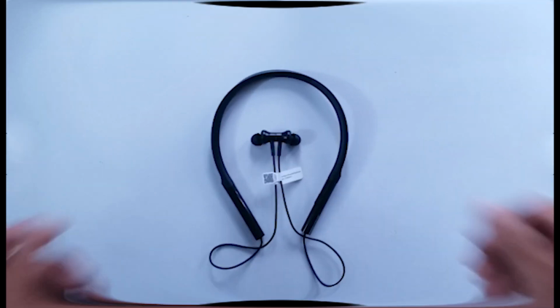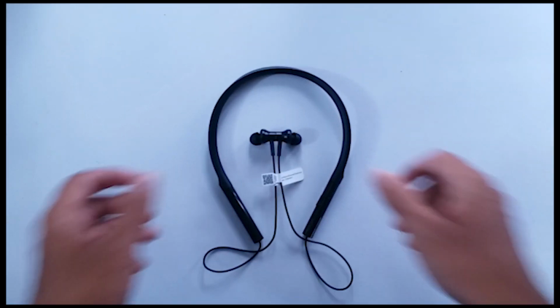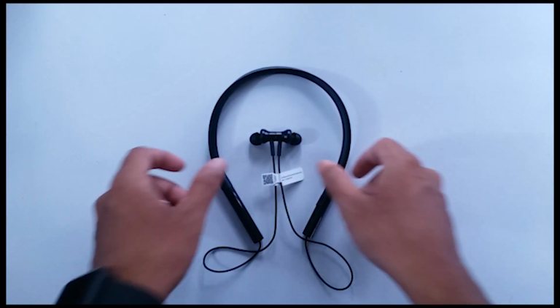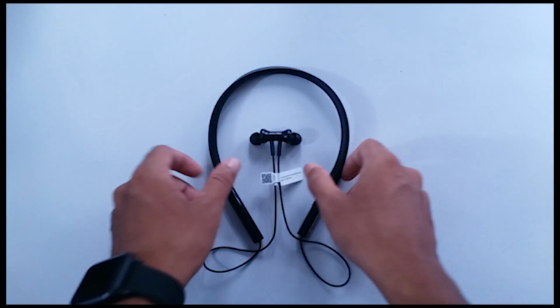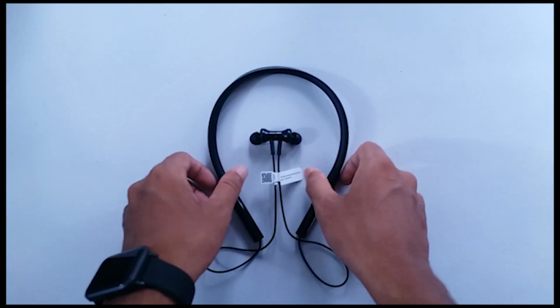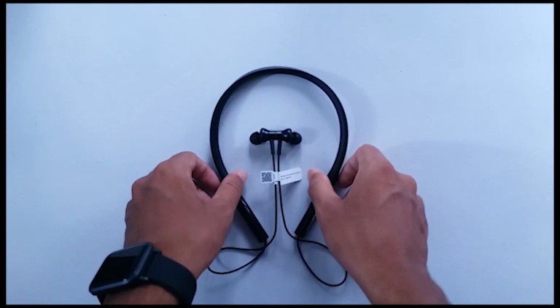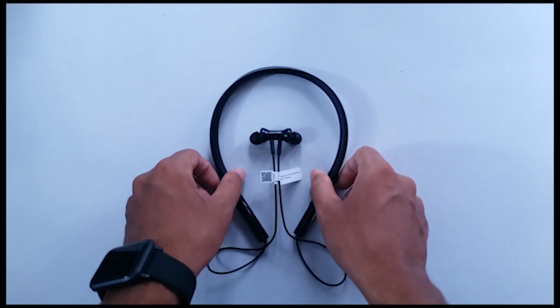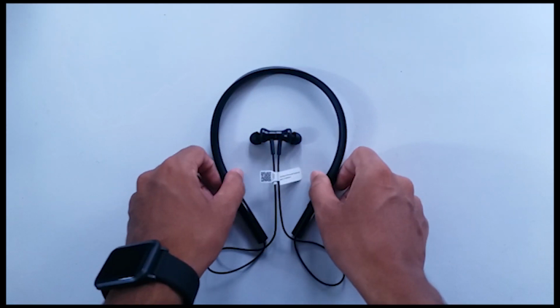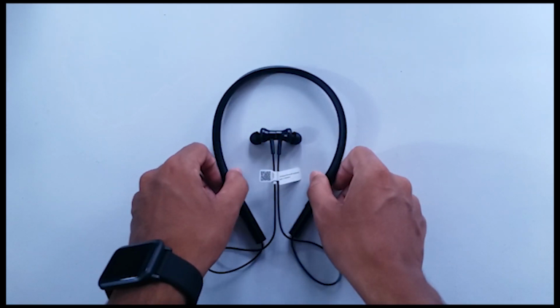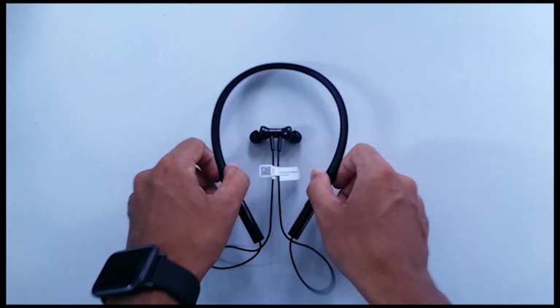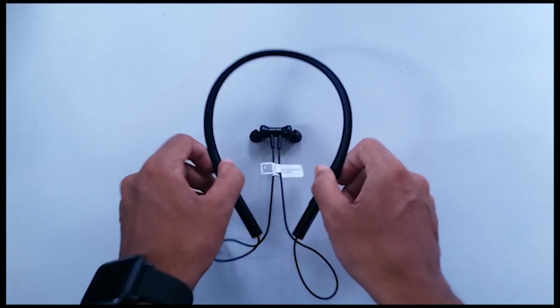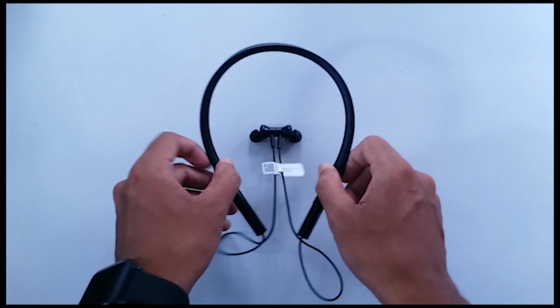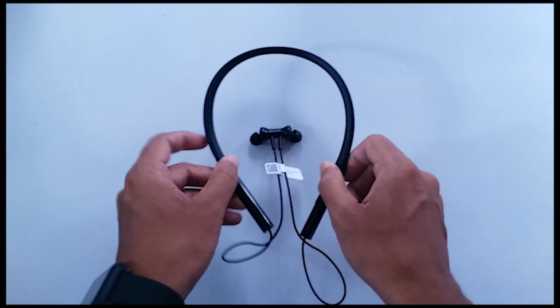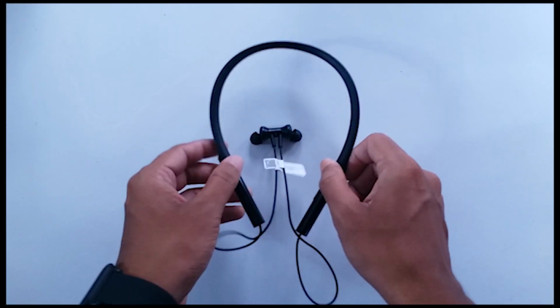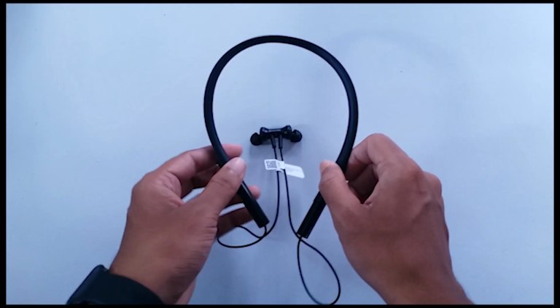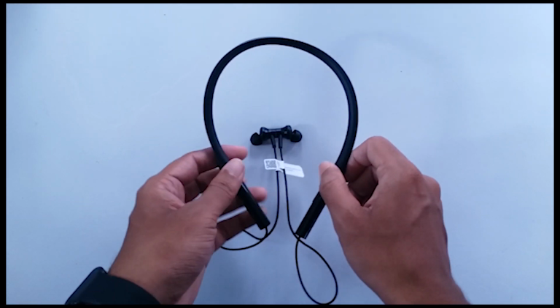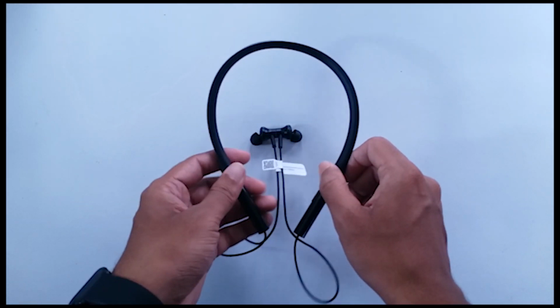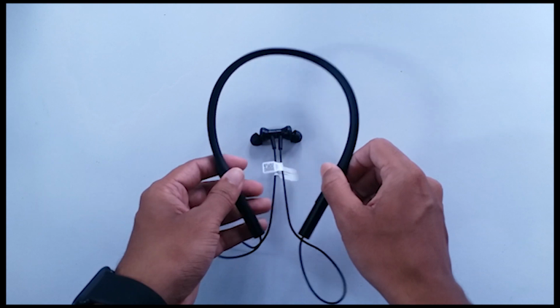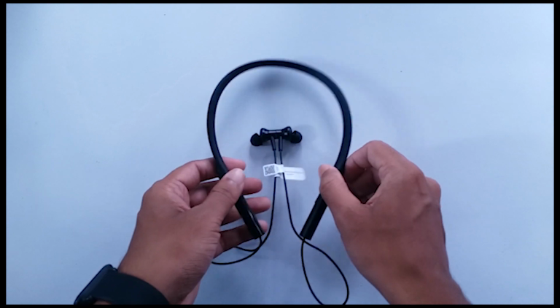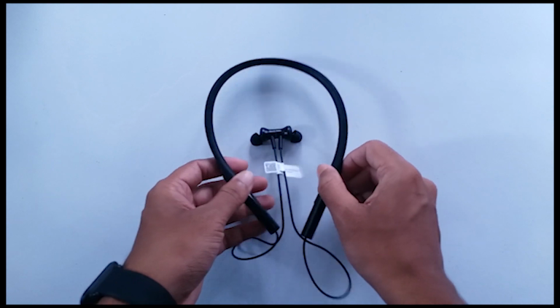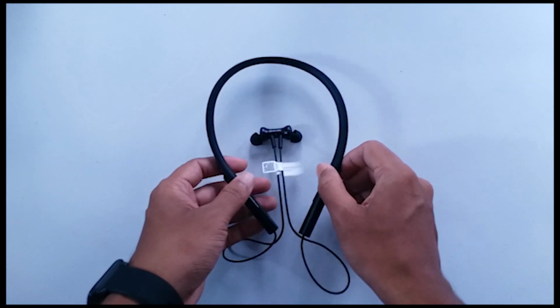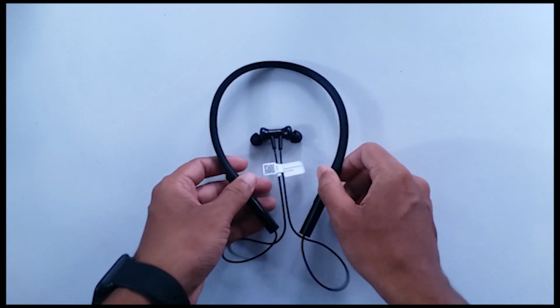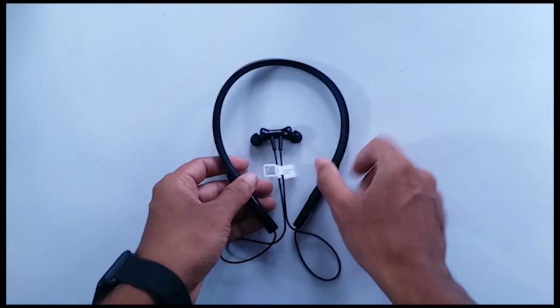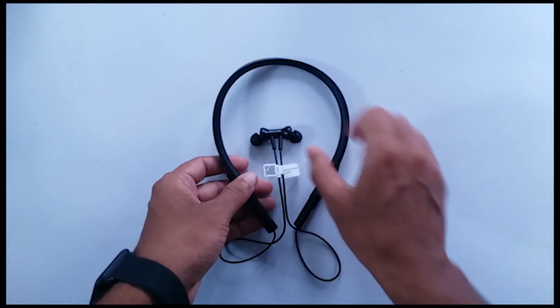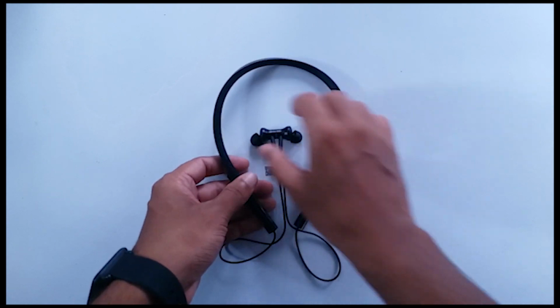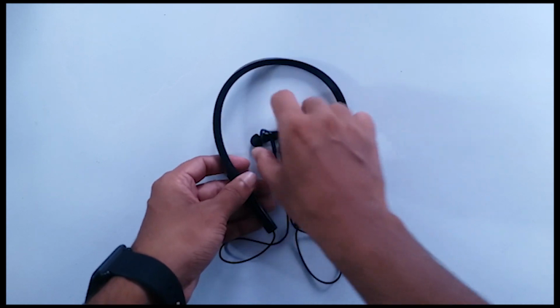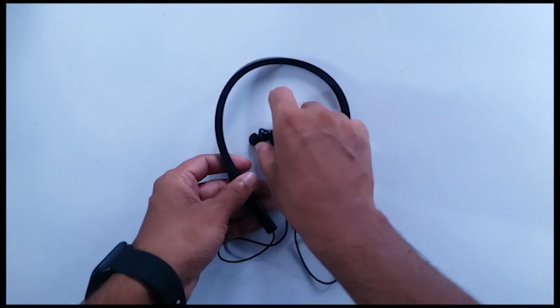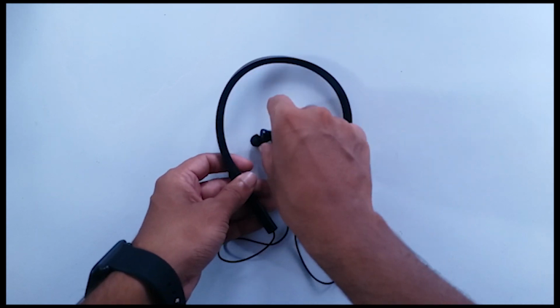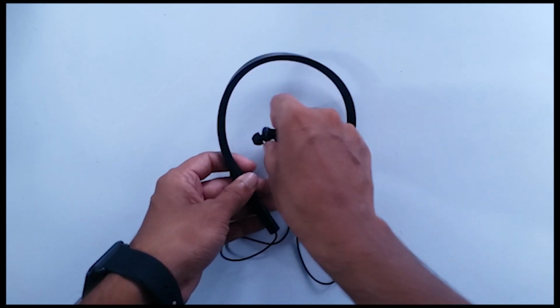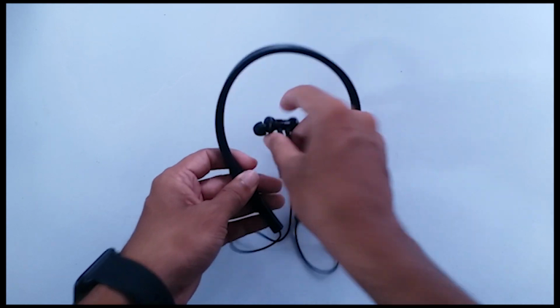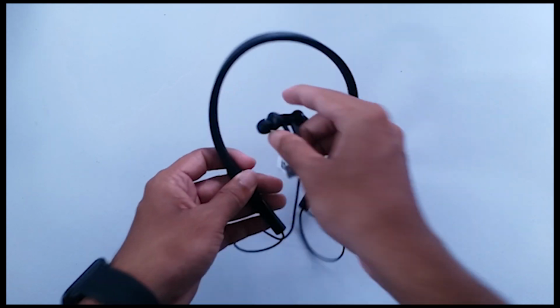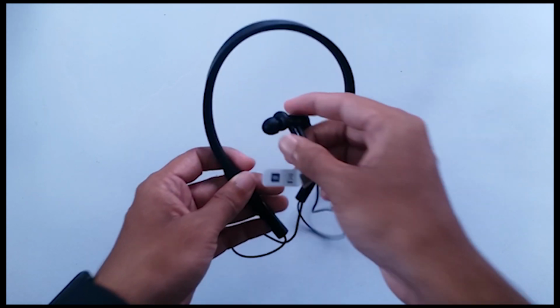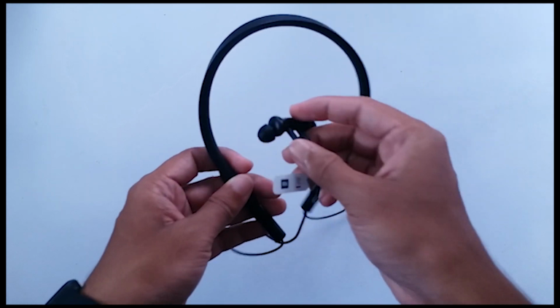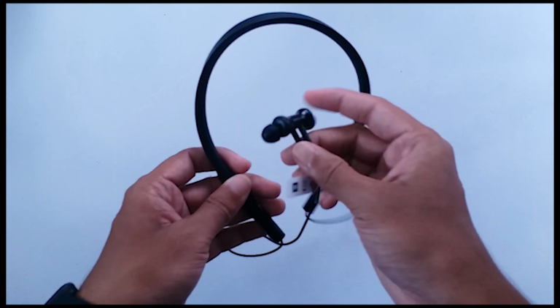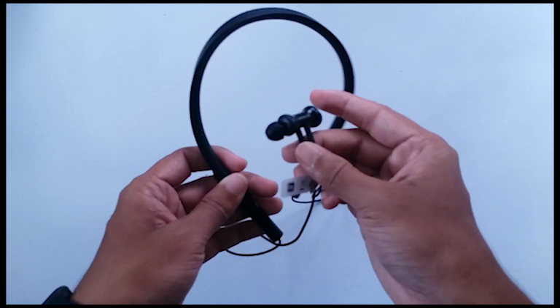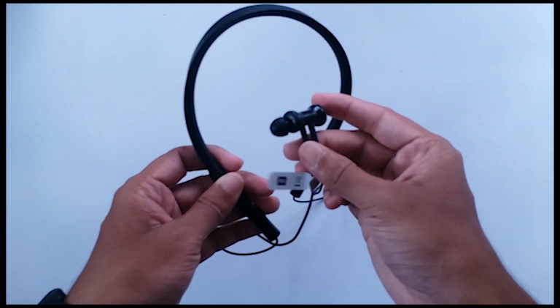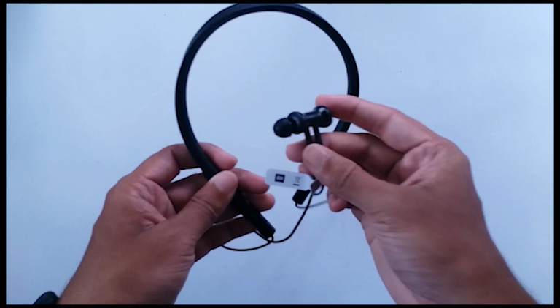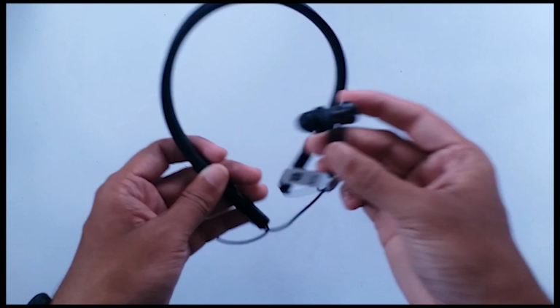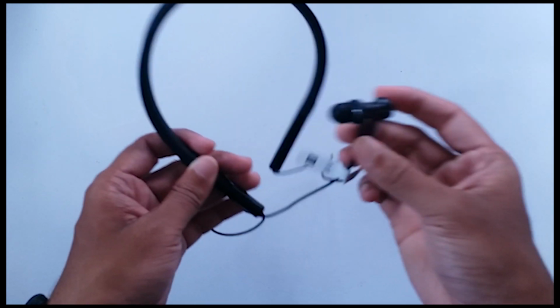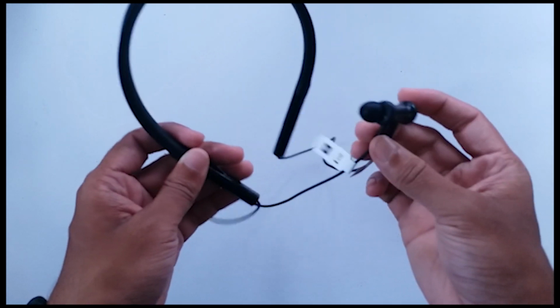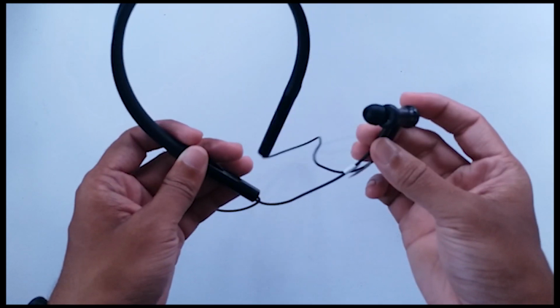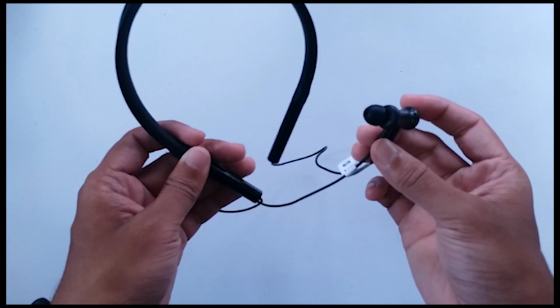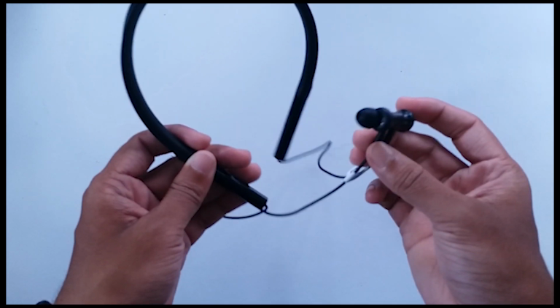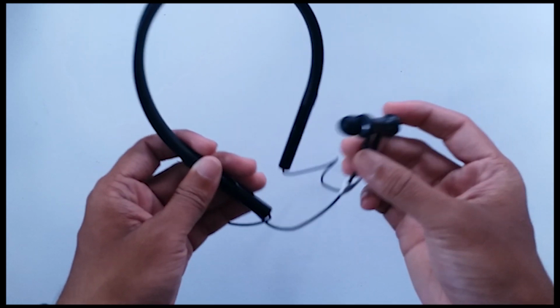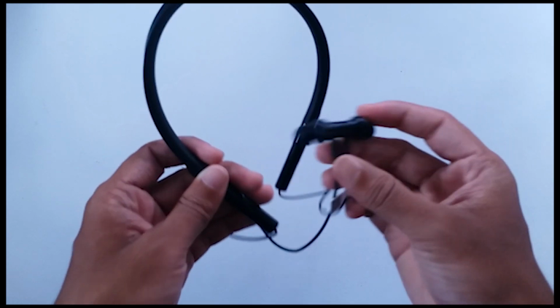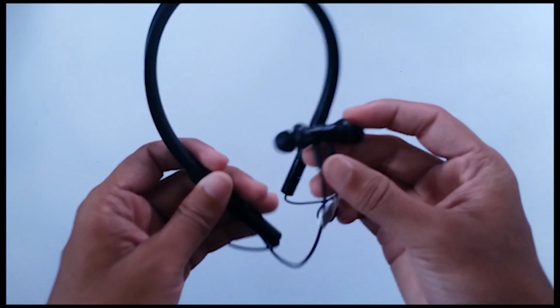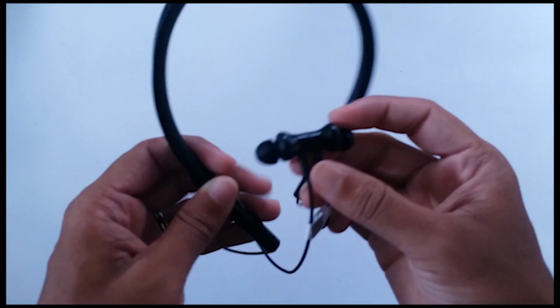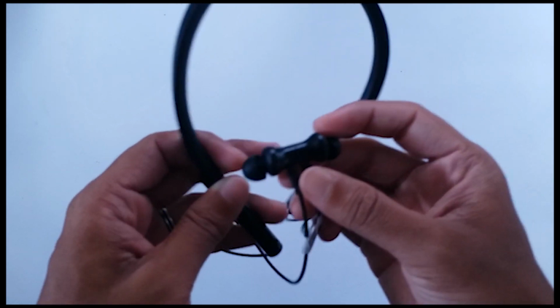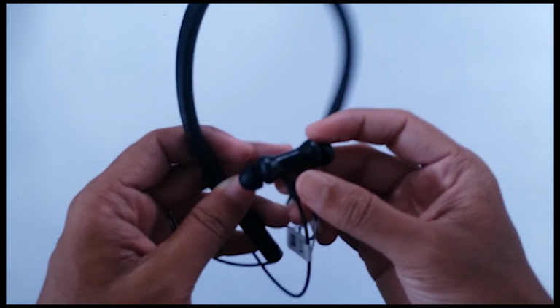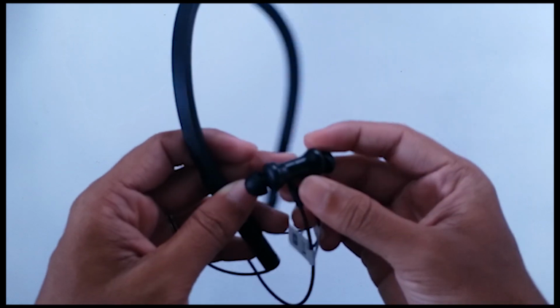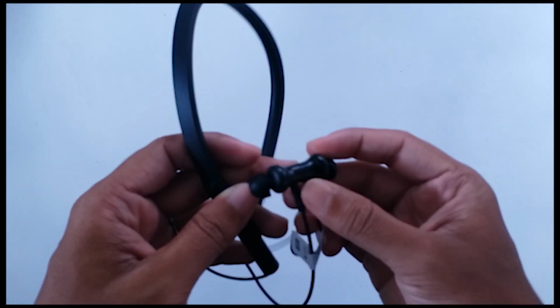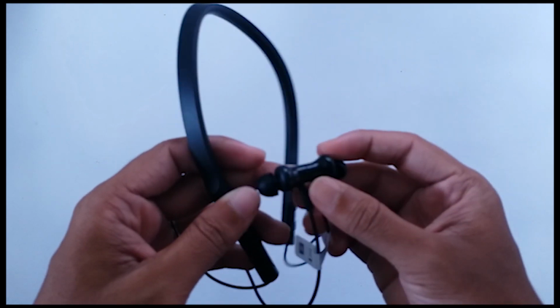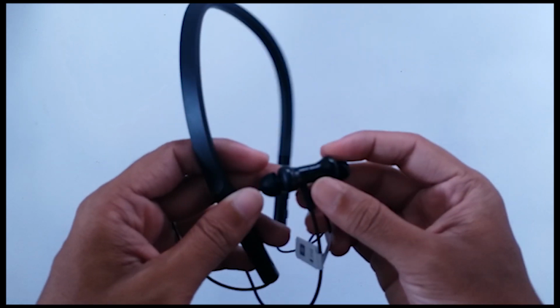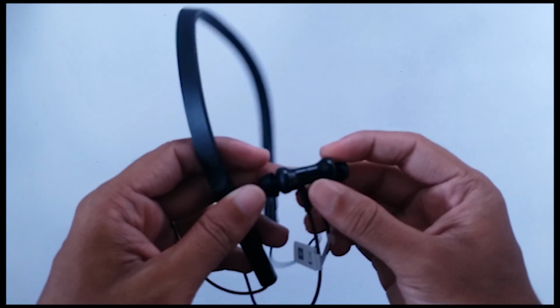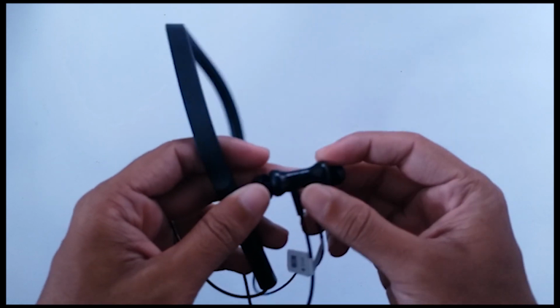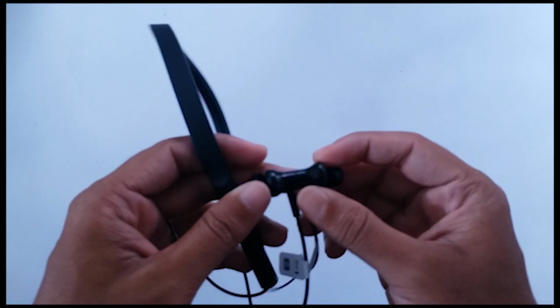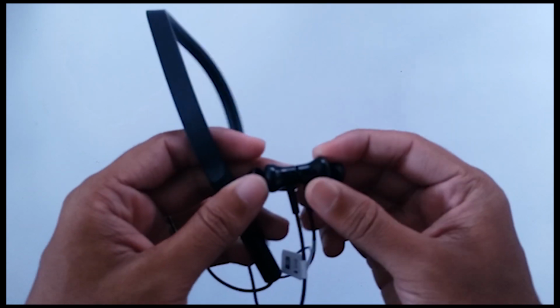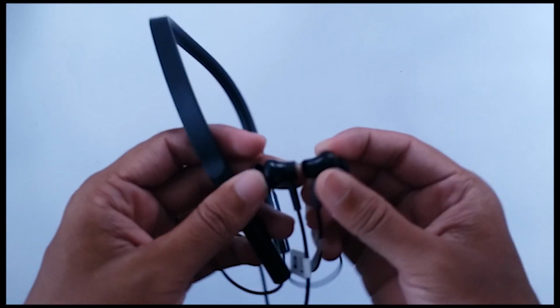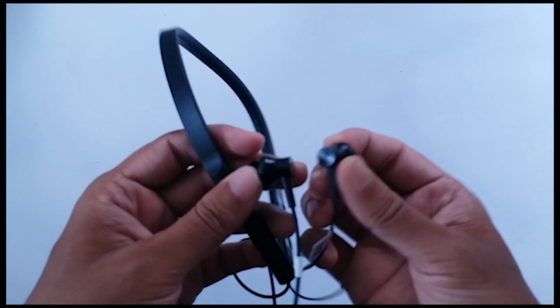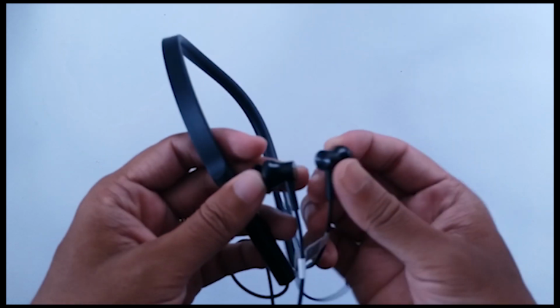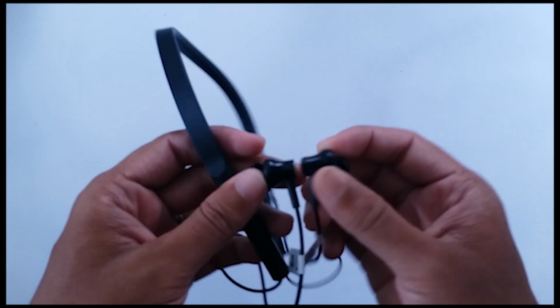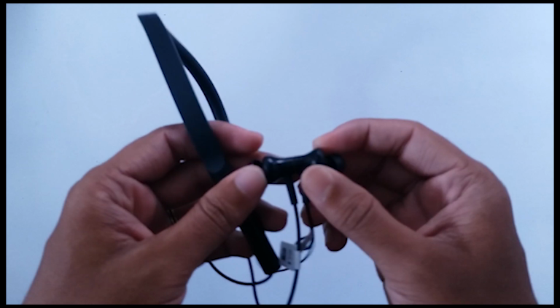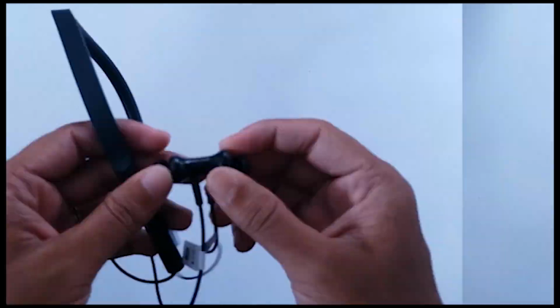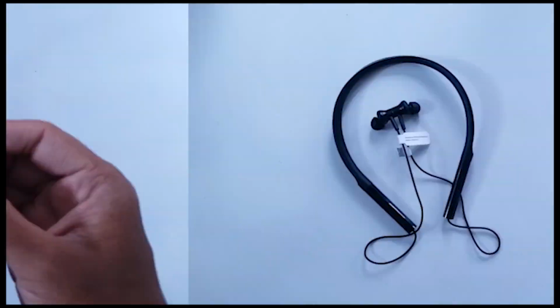Moving on to the Neckband, this comes with an all-black design. It's minimal, and I really like the design. But we will come to that later on.